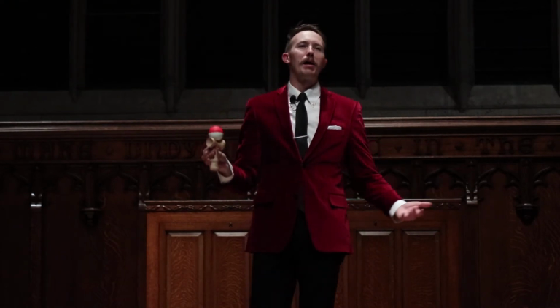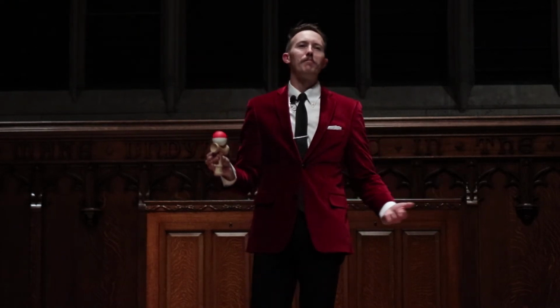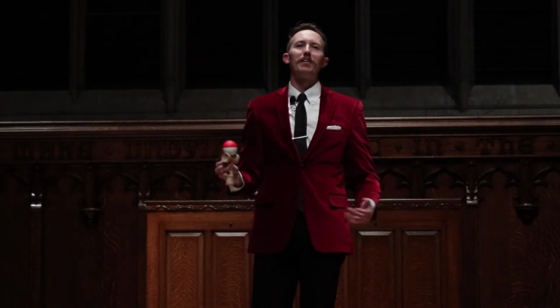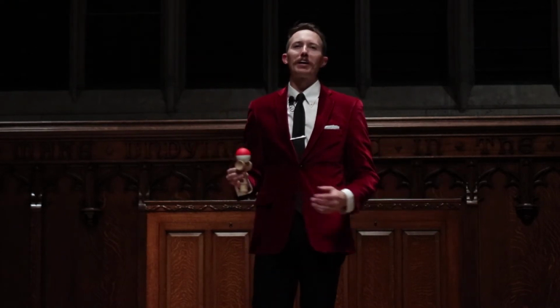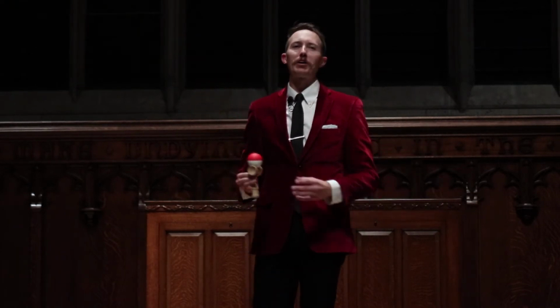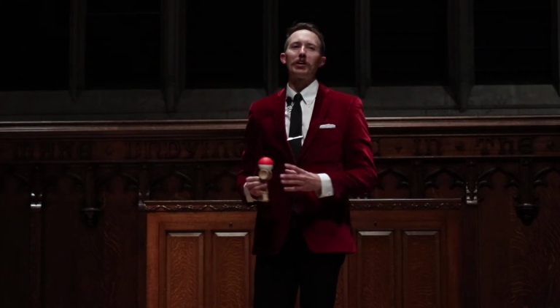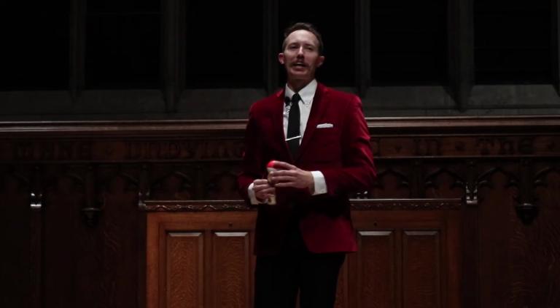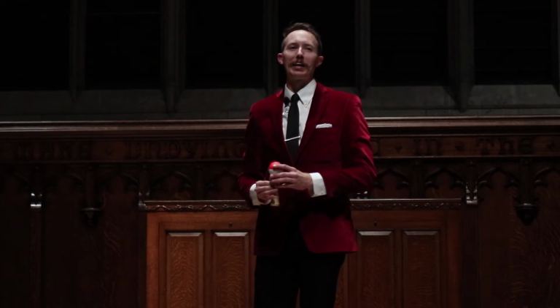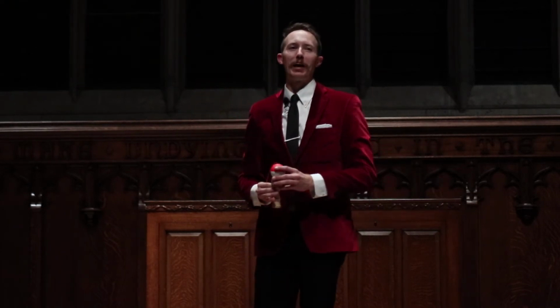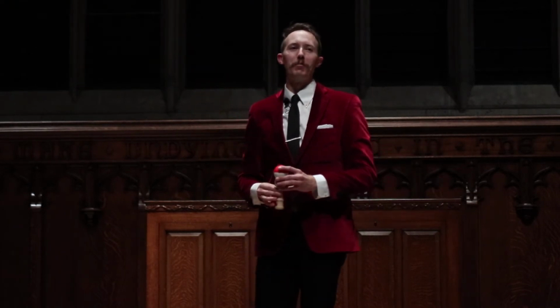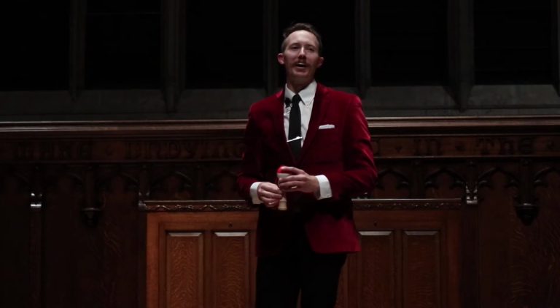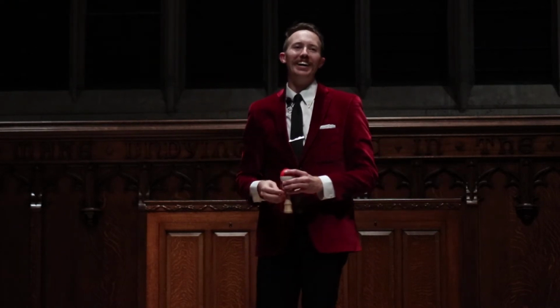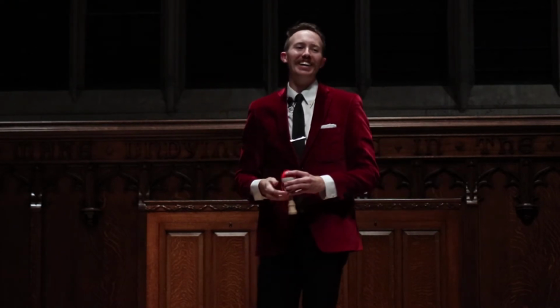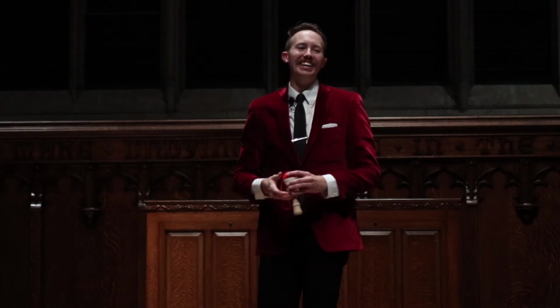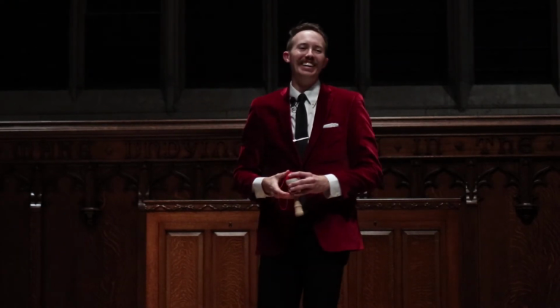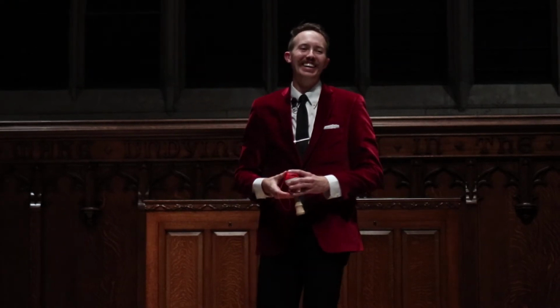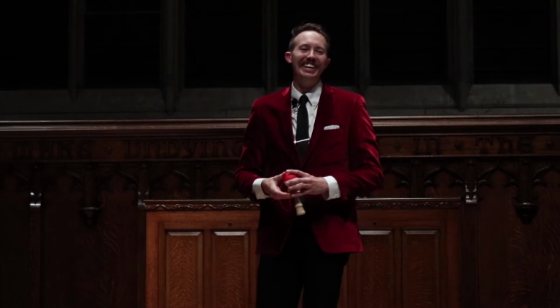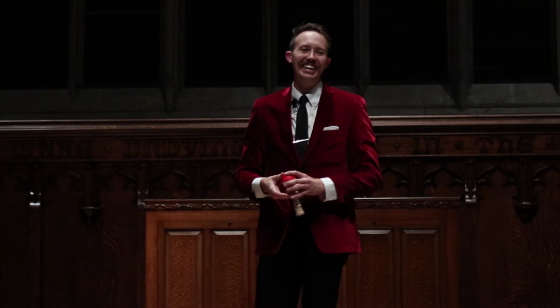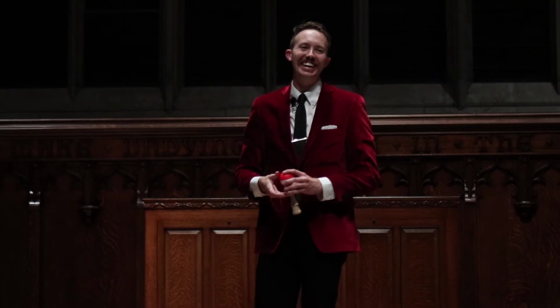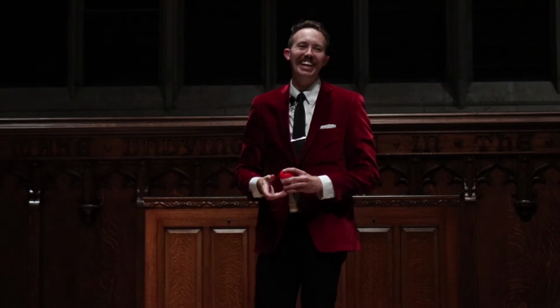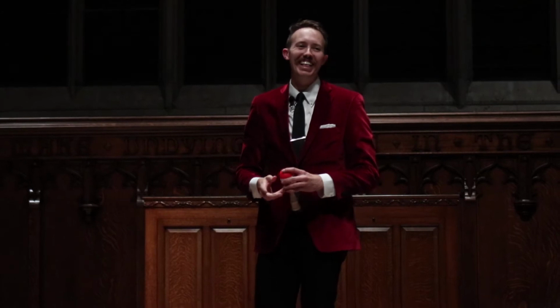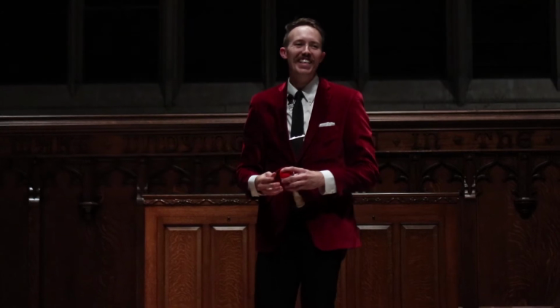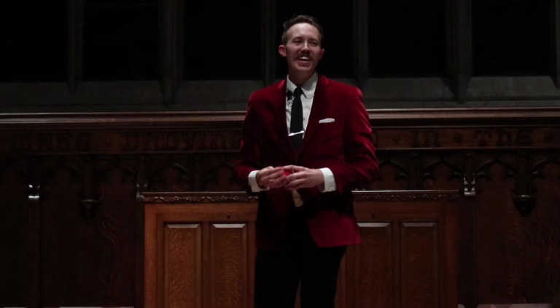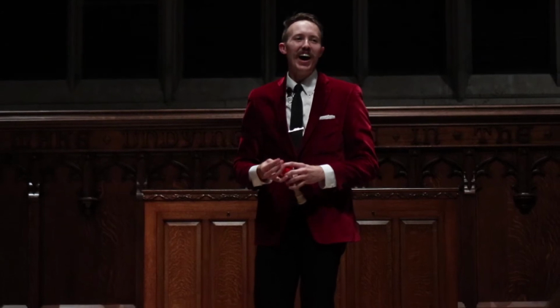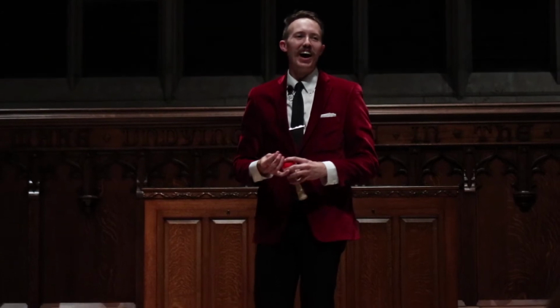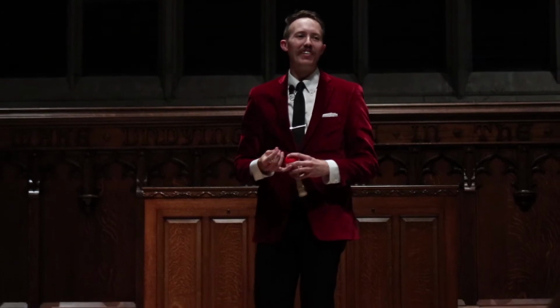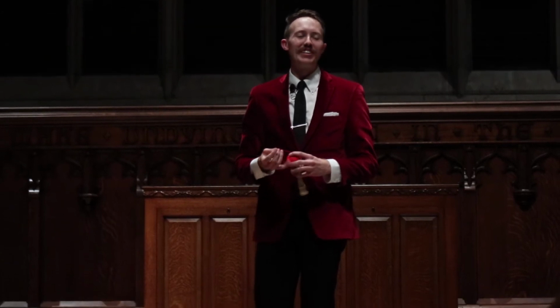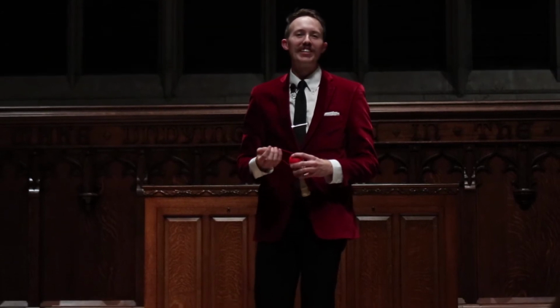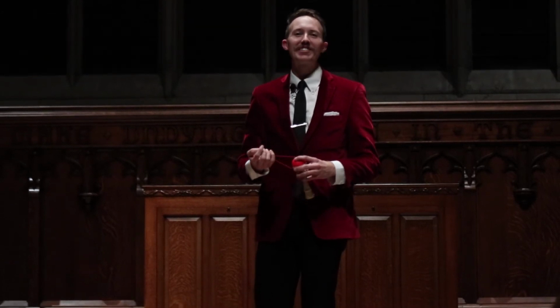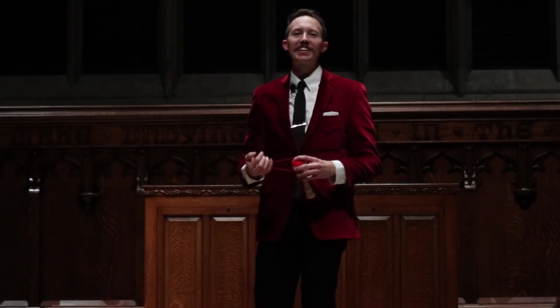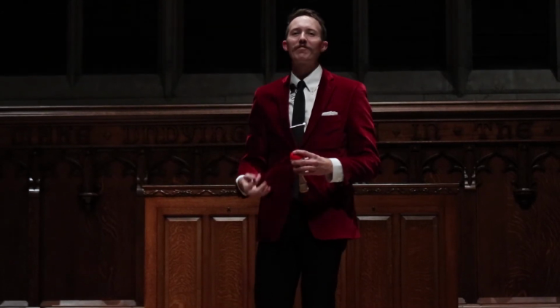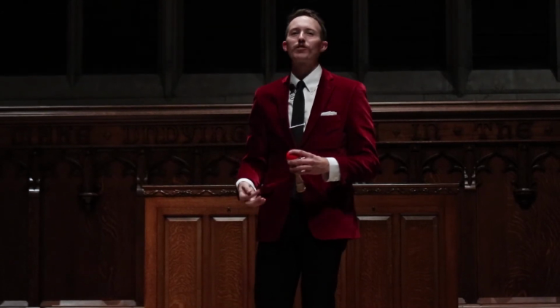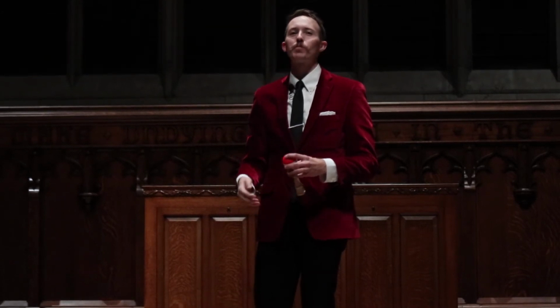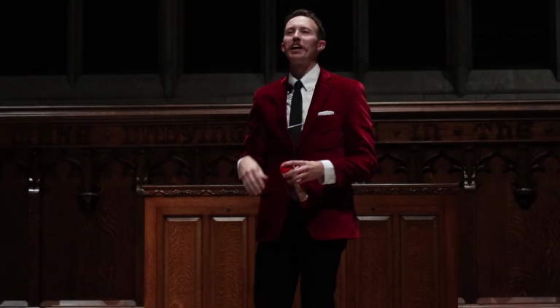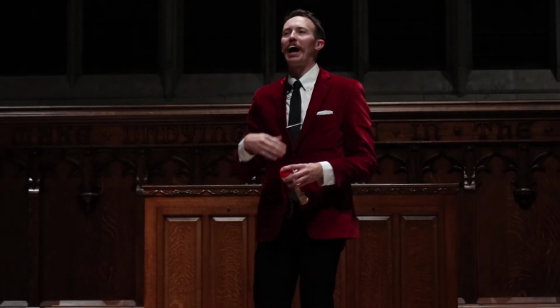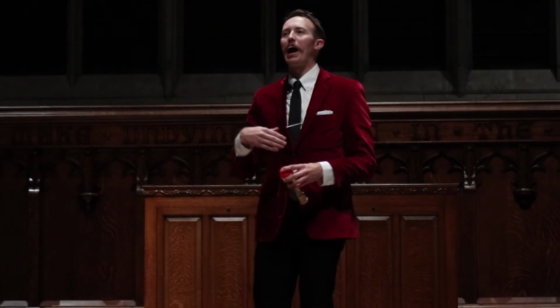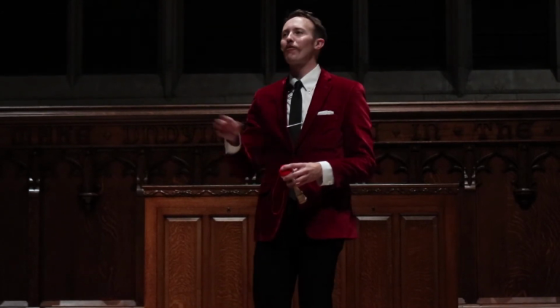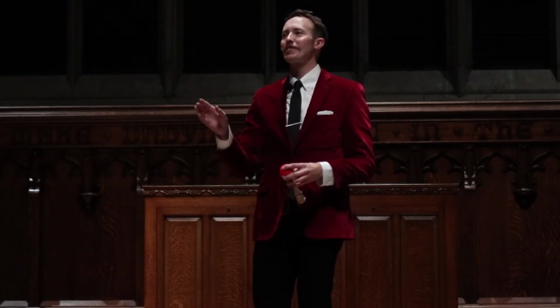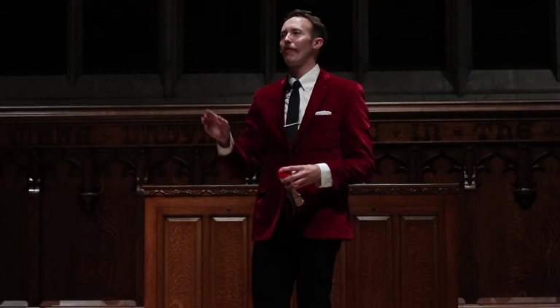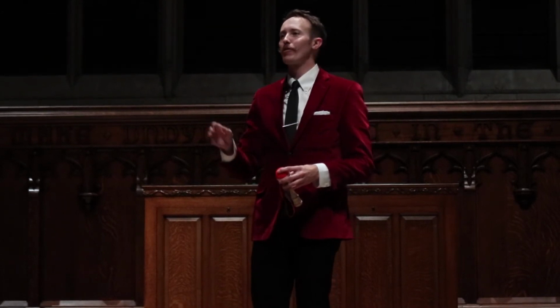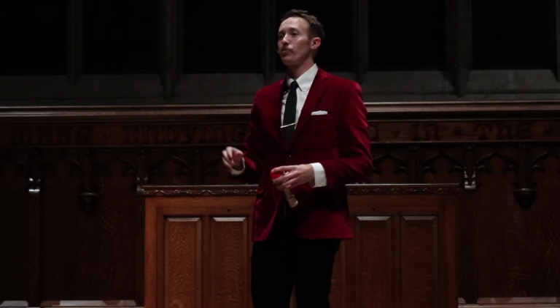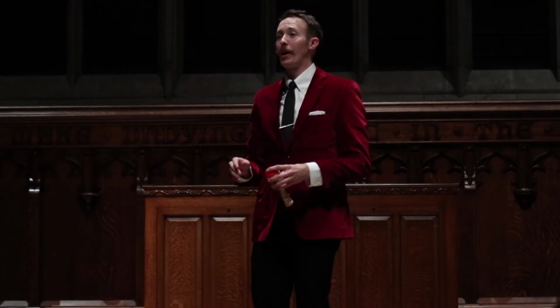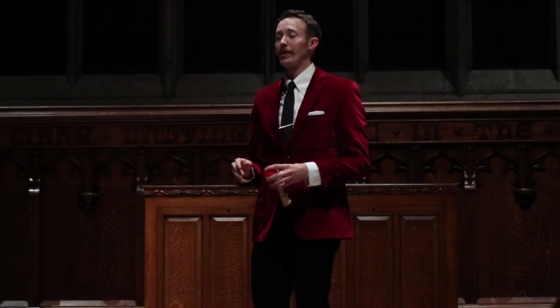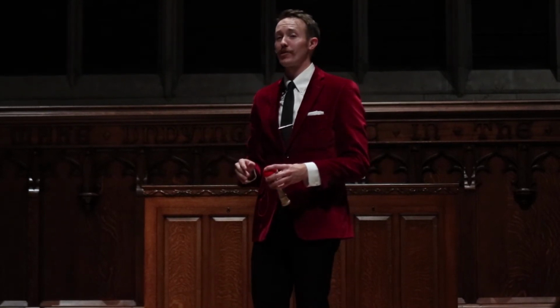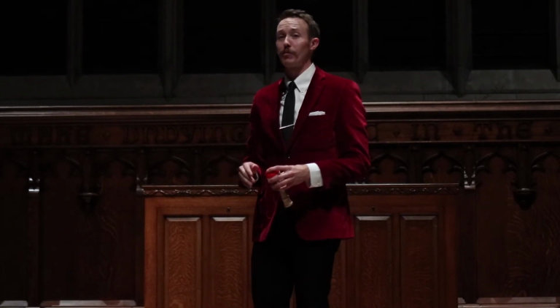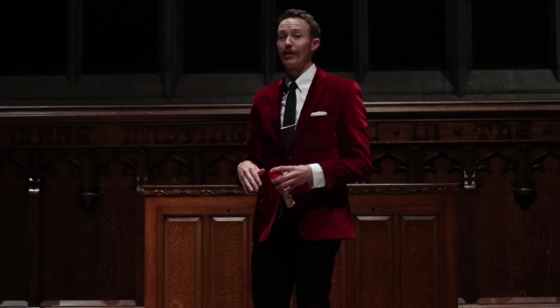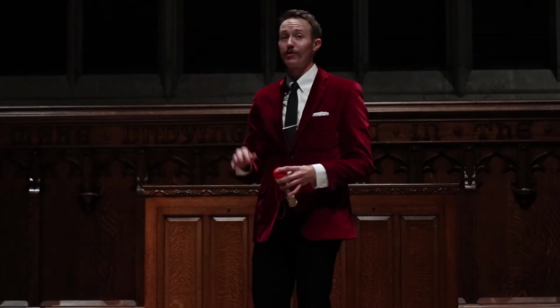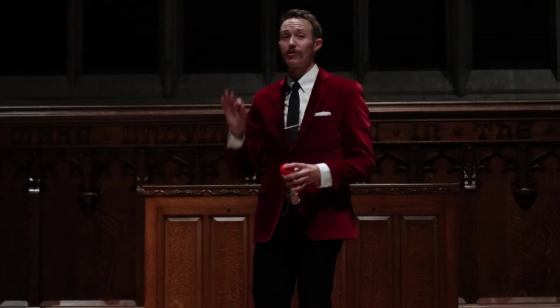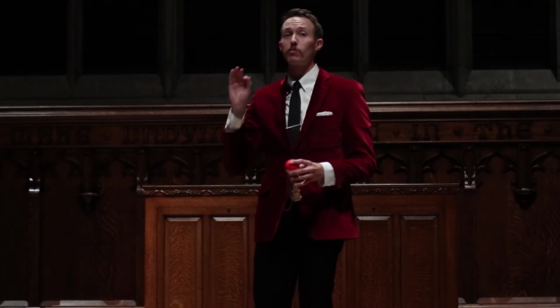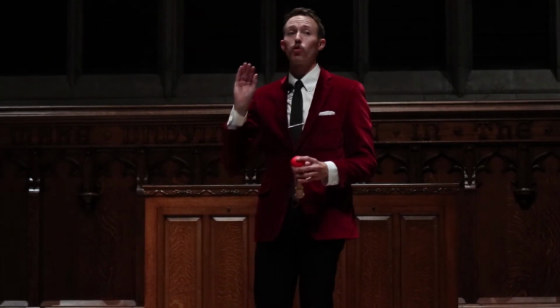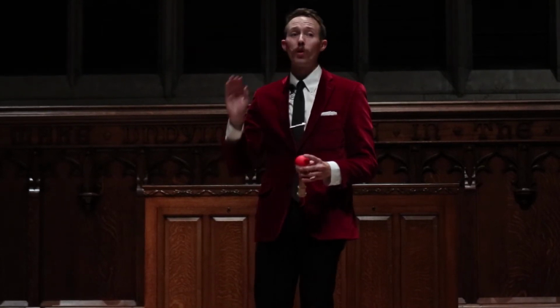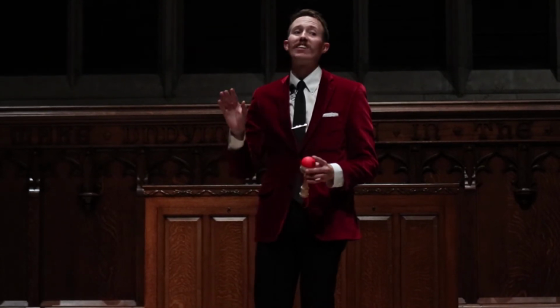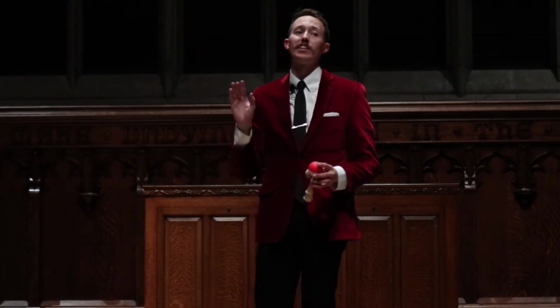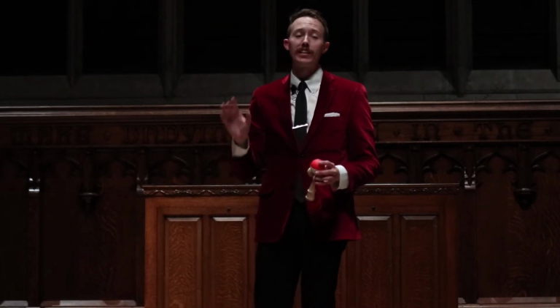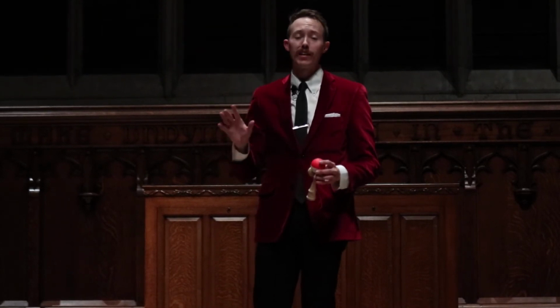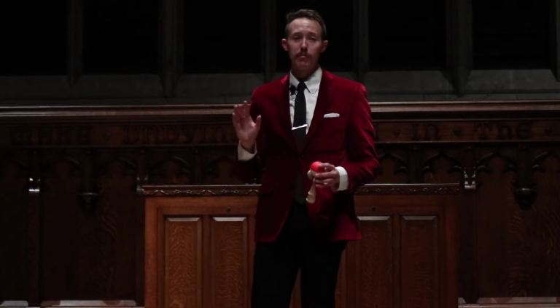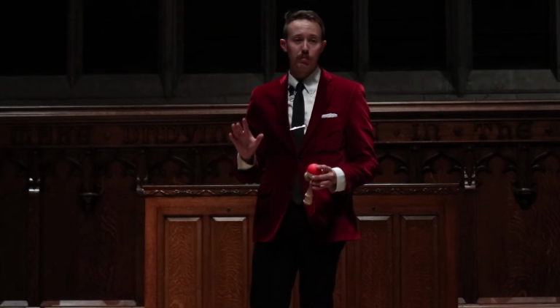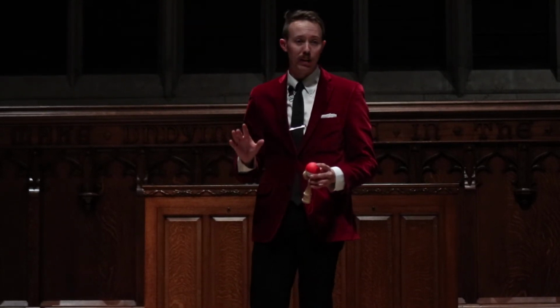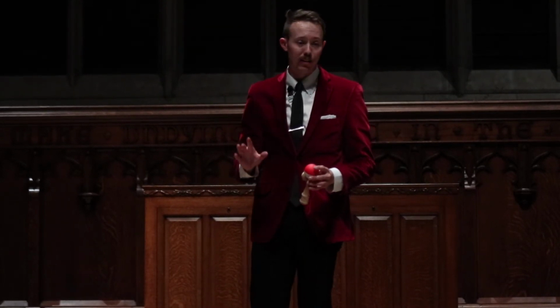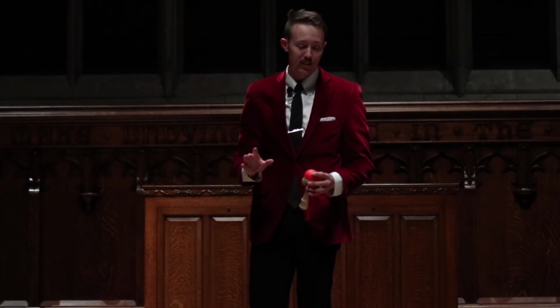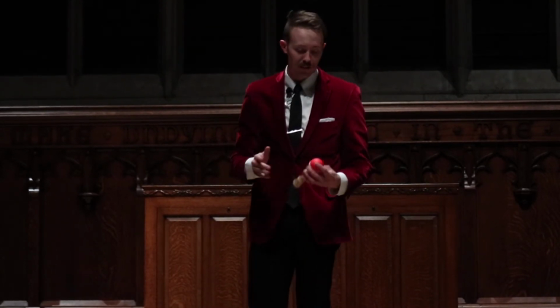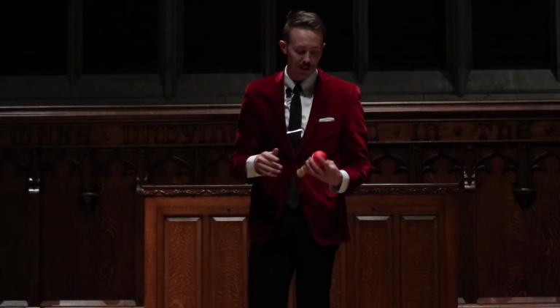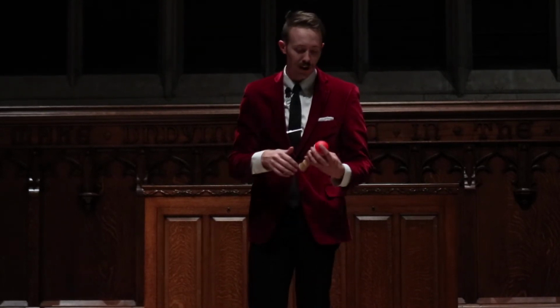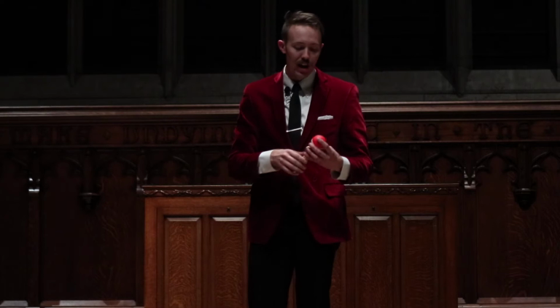I'm not that good at Kendama. Instead of spending hours and hours practicing — because there are some crazy Kendama players out there —